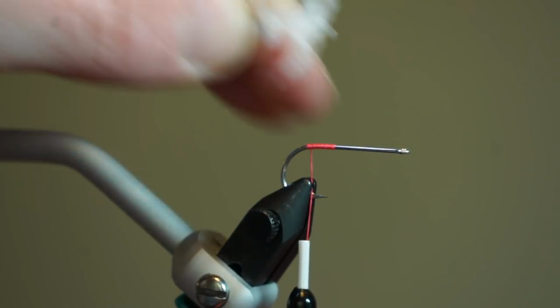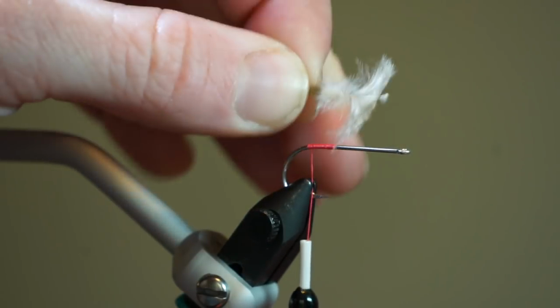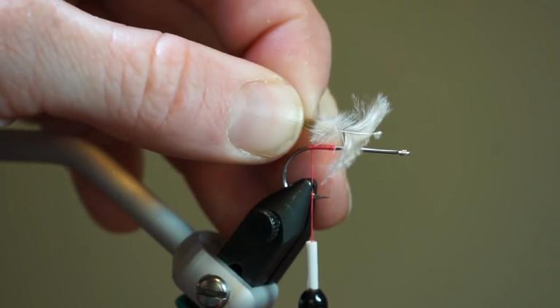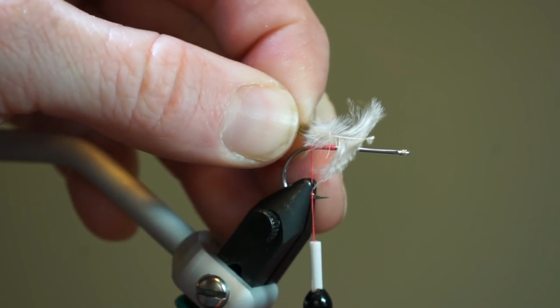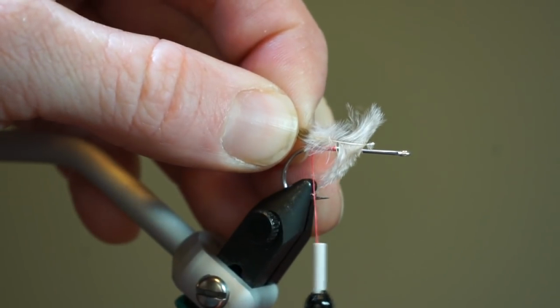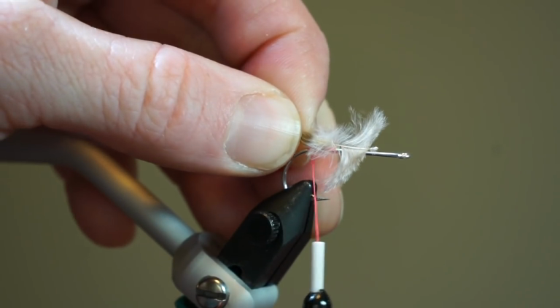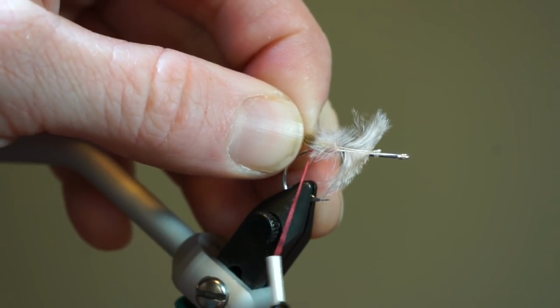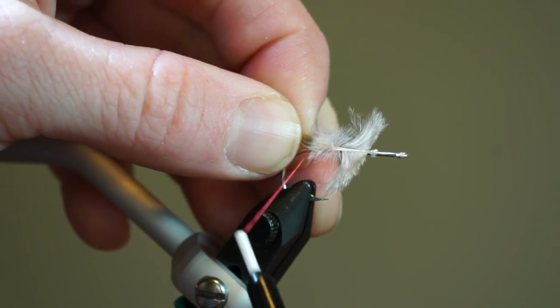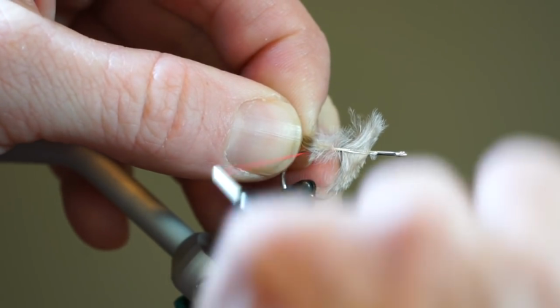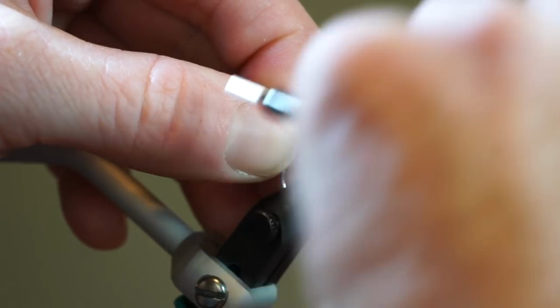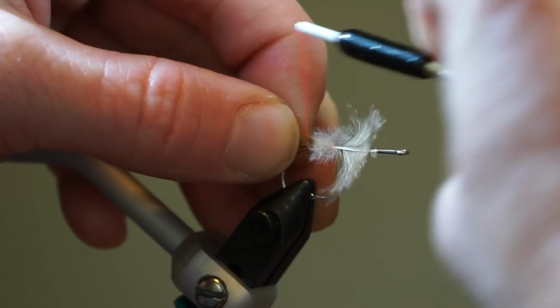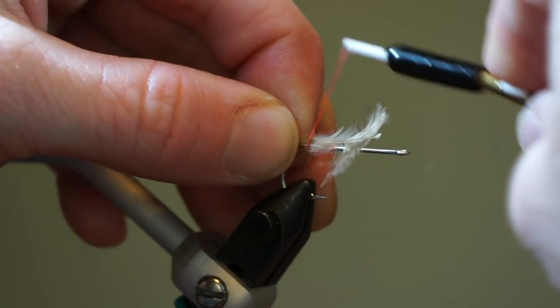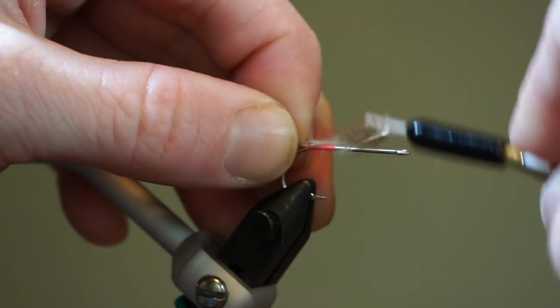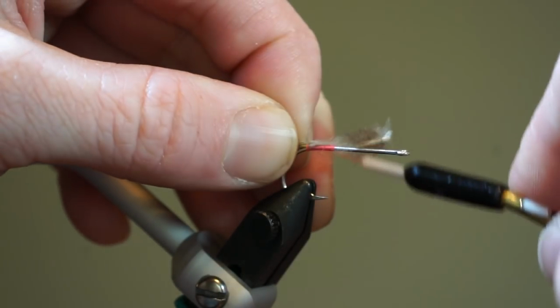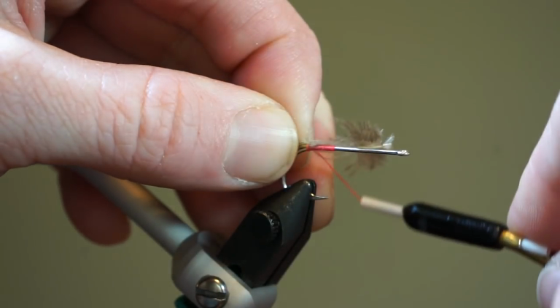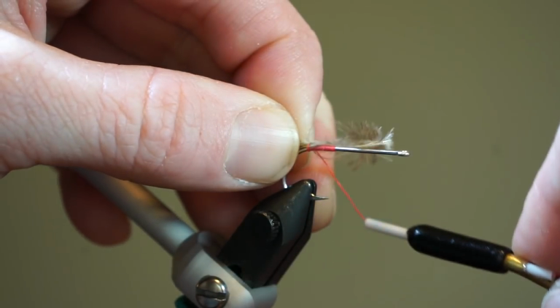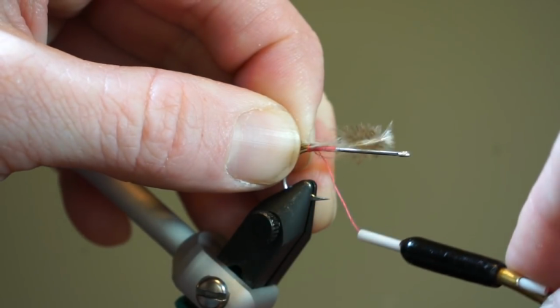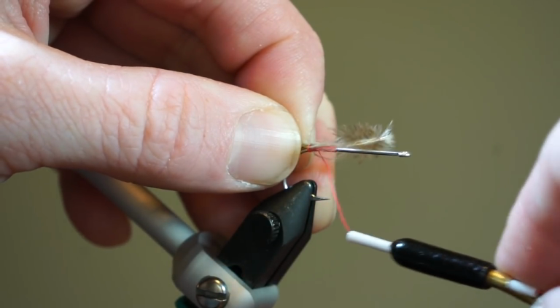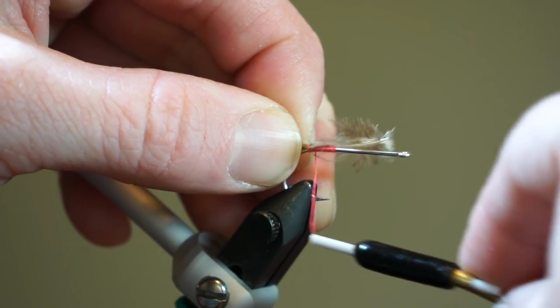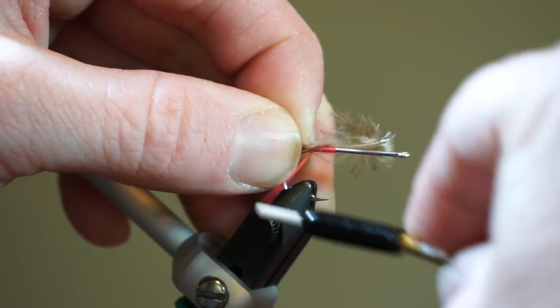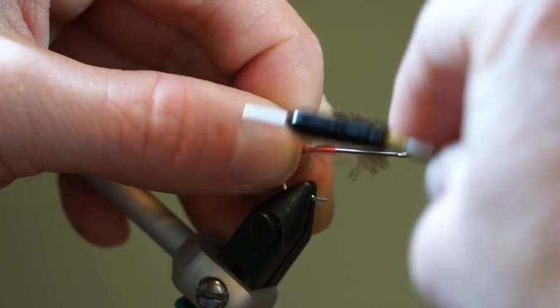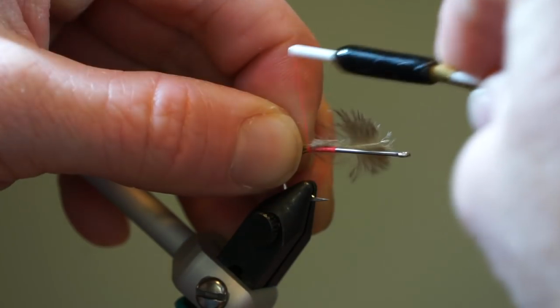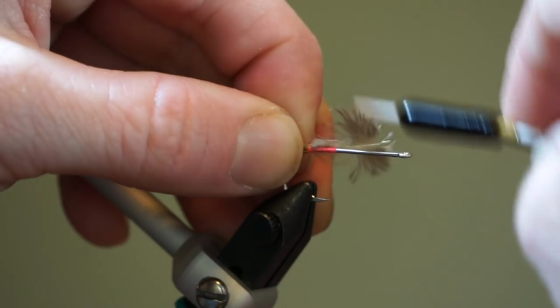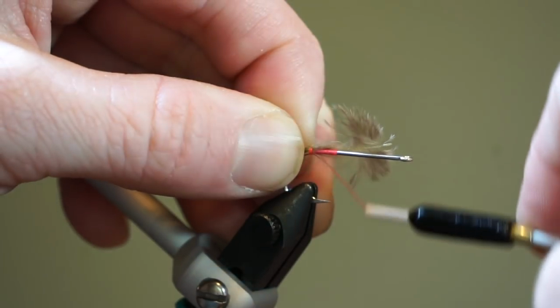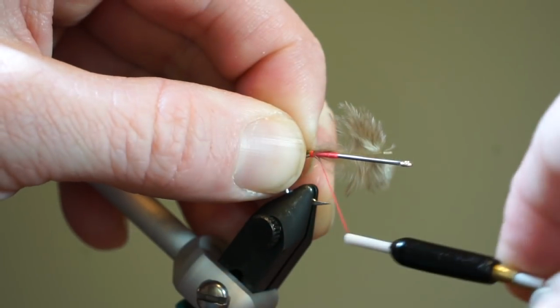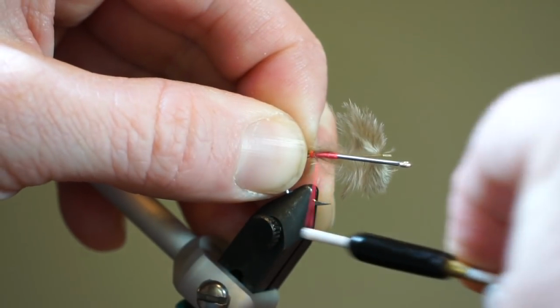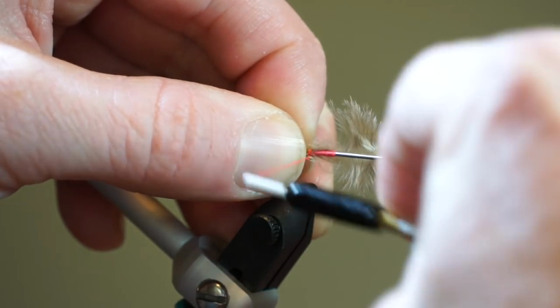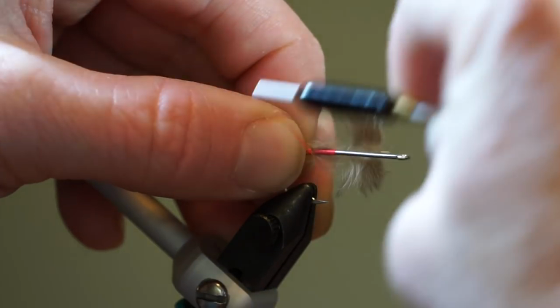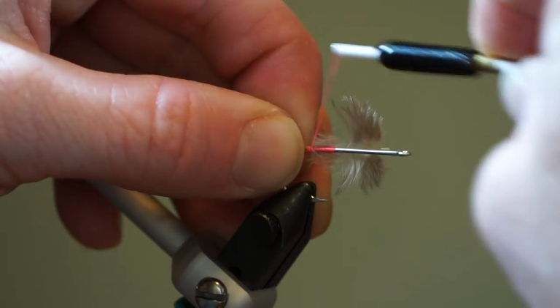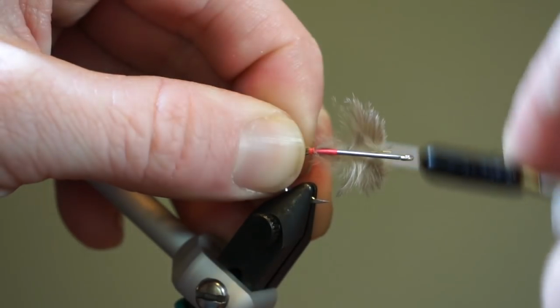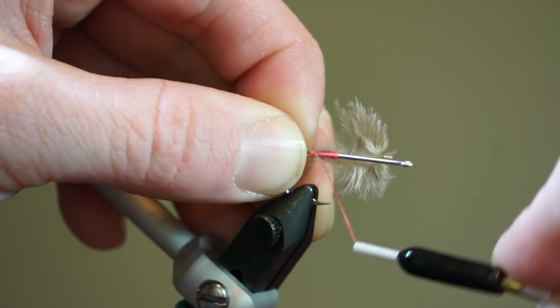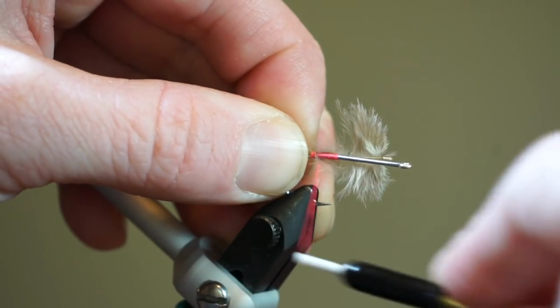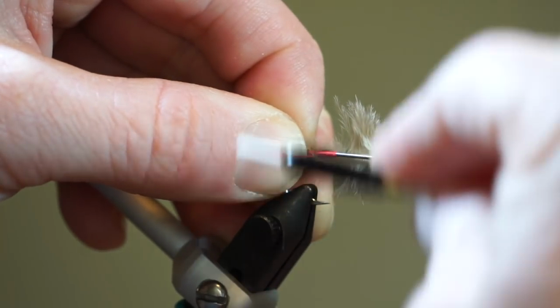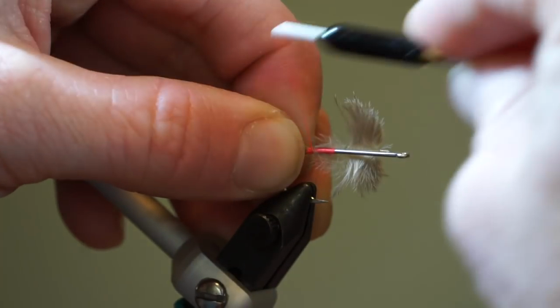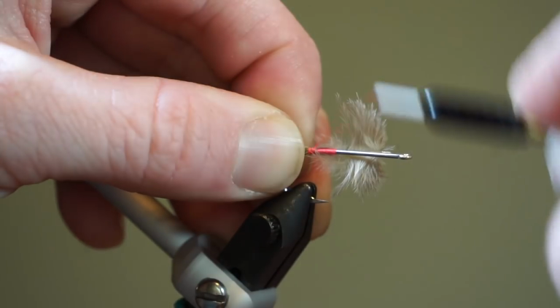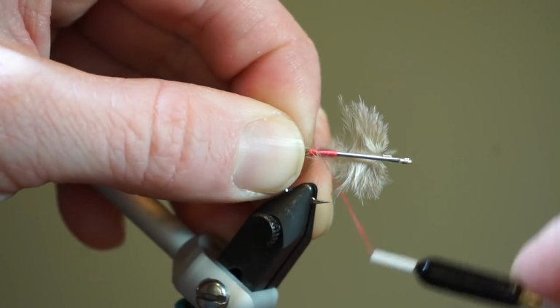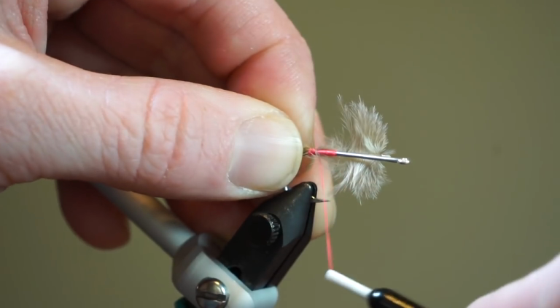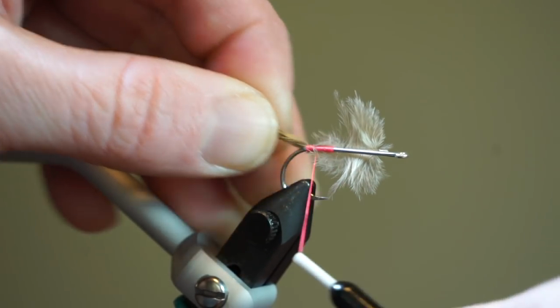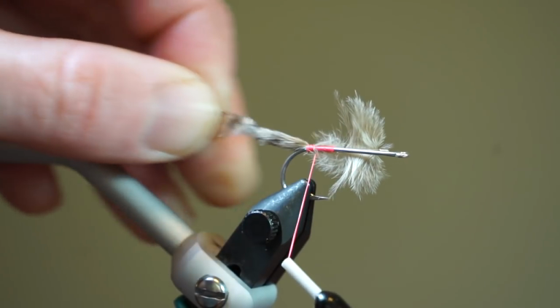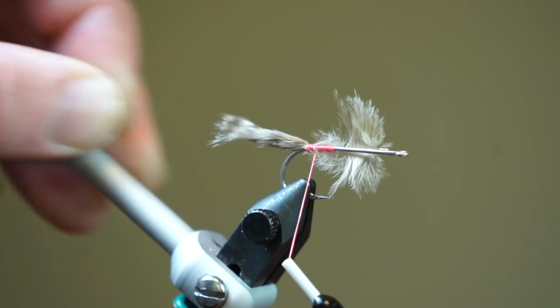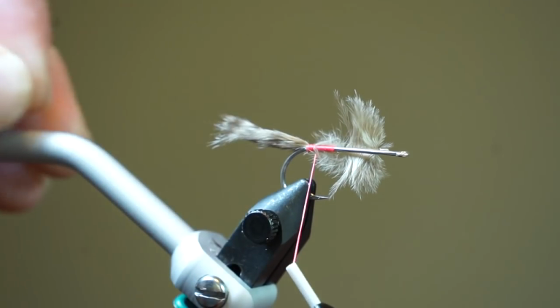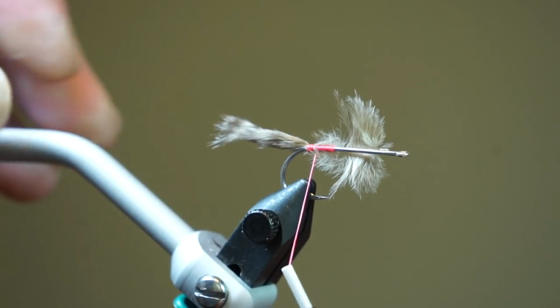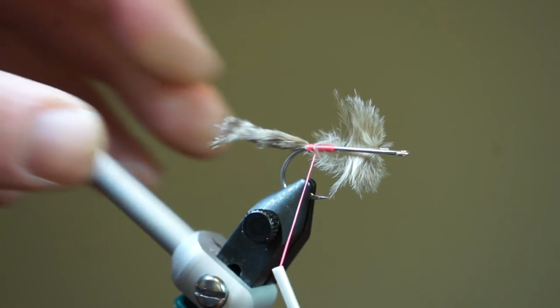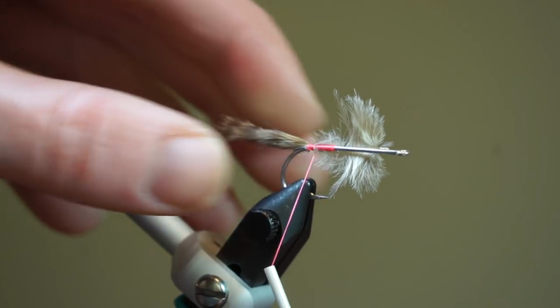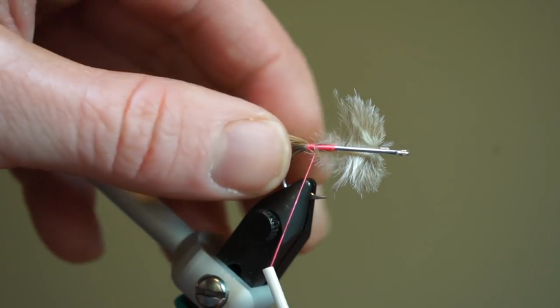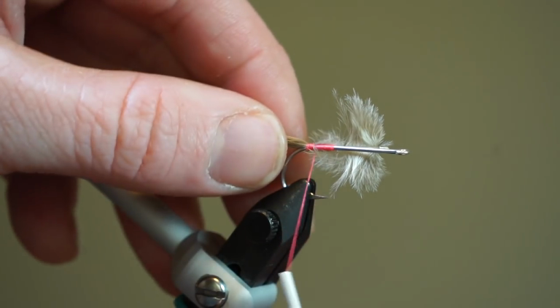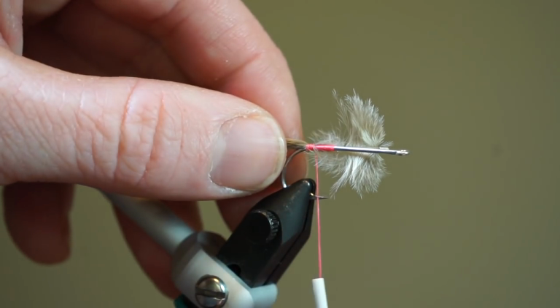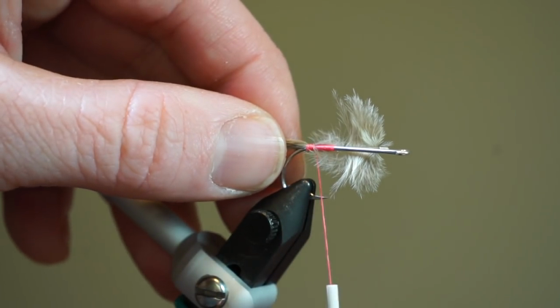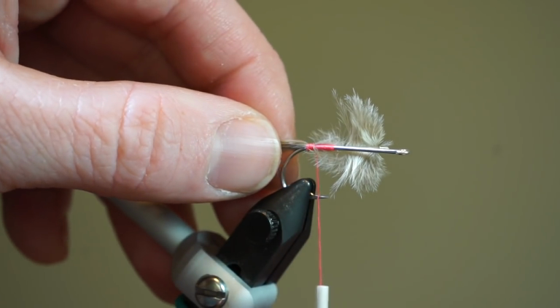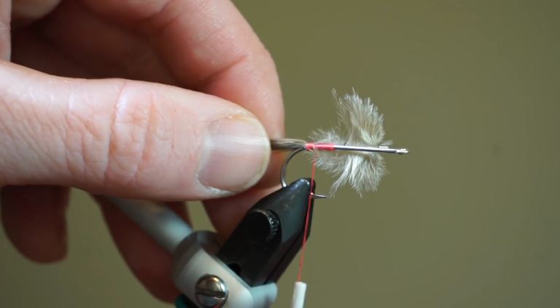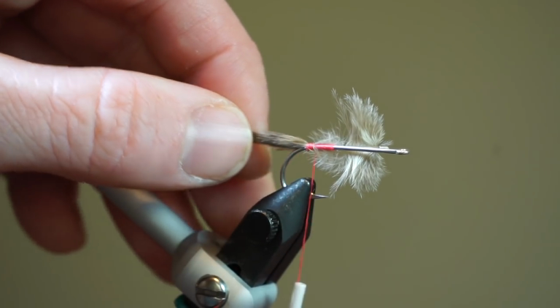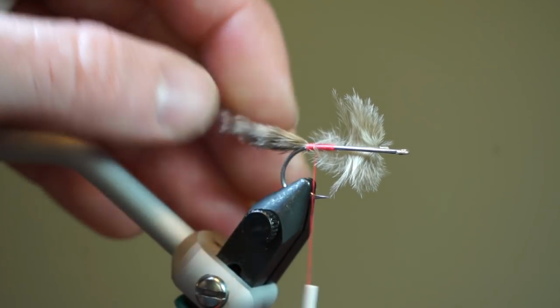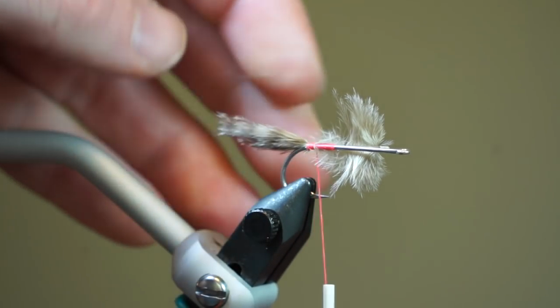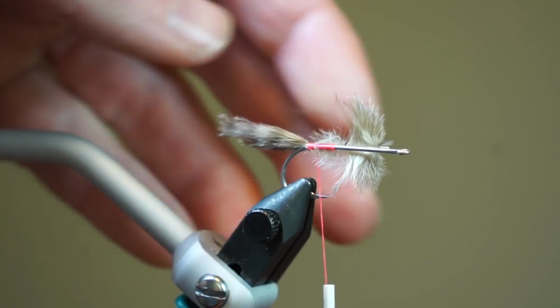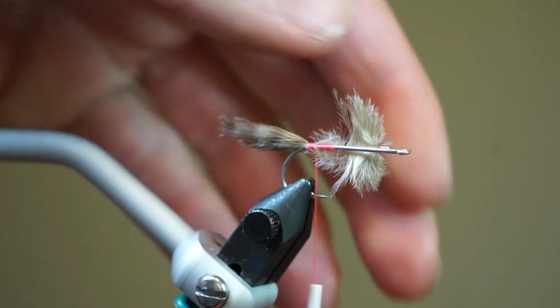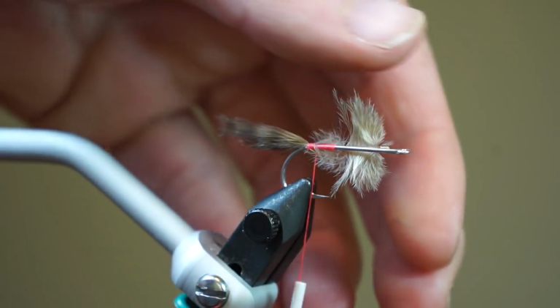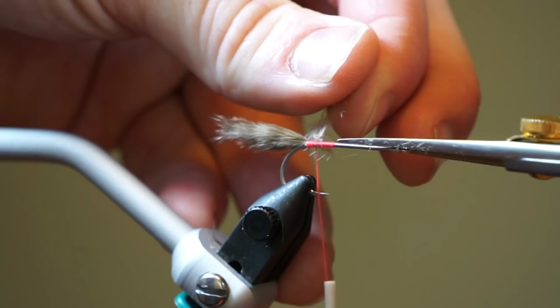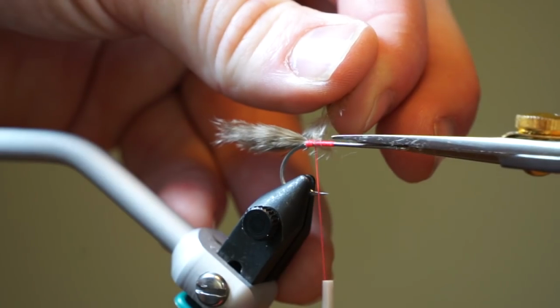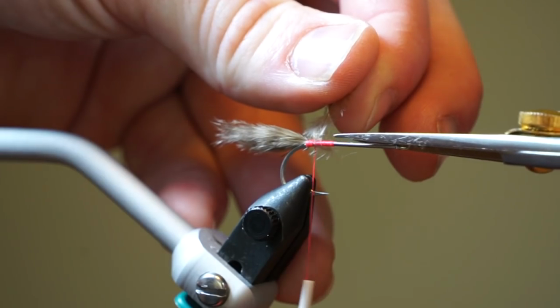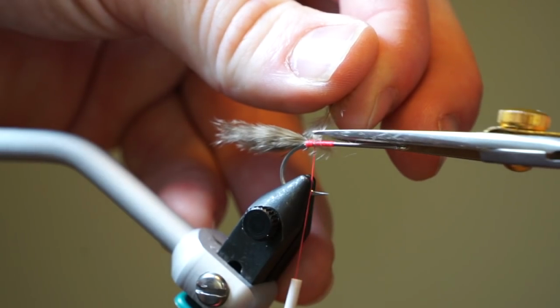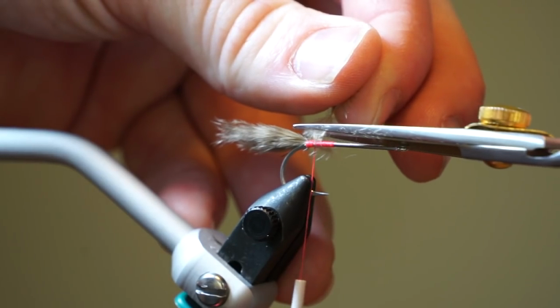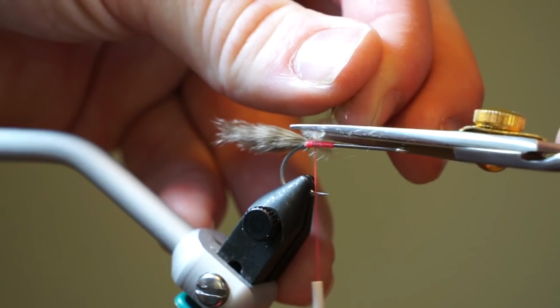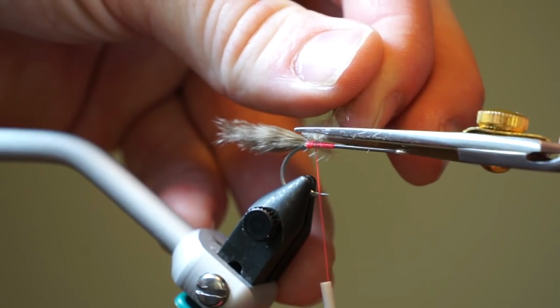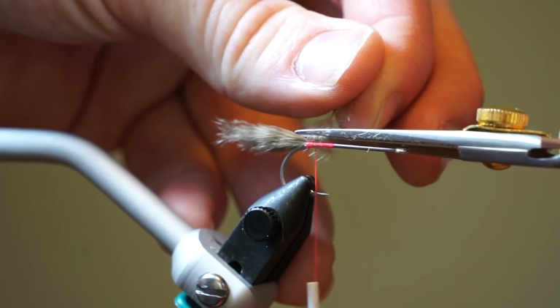Tie in a tan grizzly marabou feather so it extends out about a hook shank length from the bend of the hook, and trim off the waste.